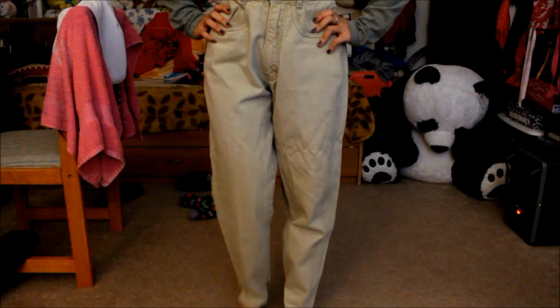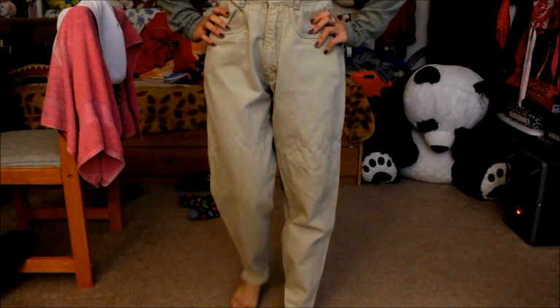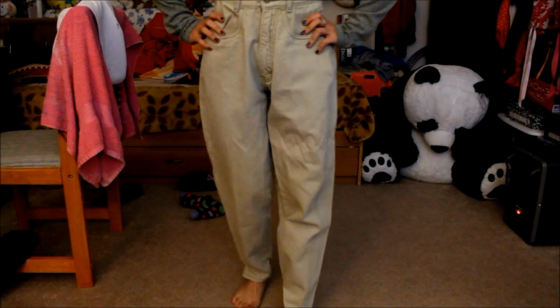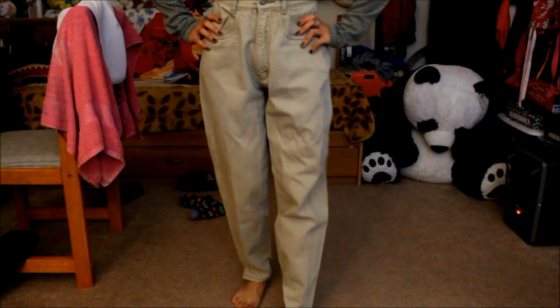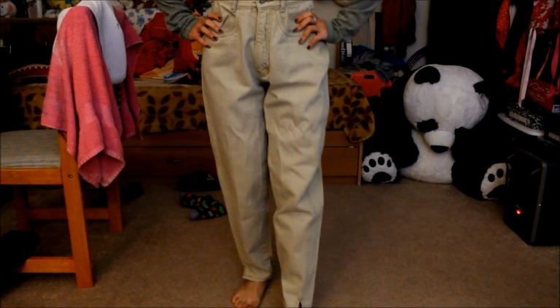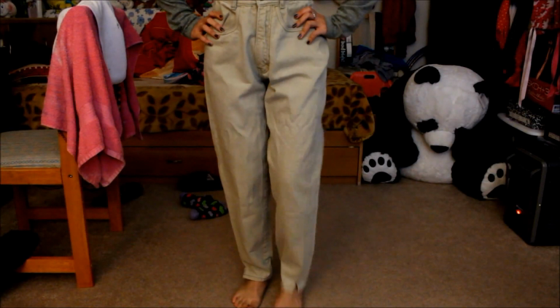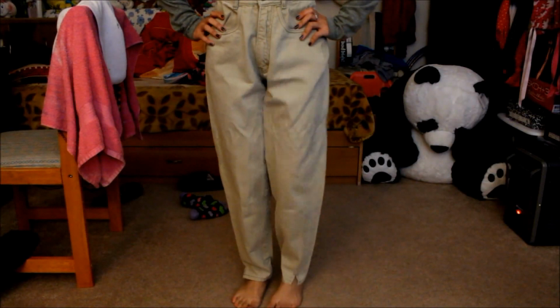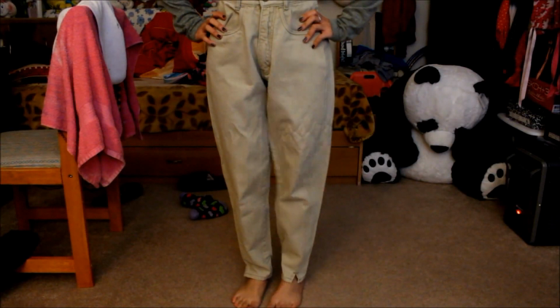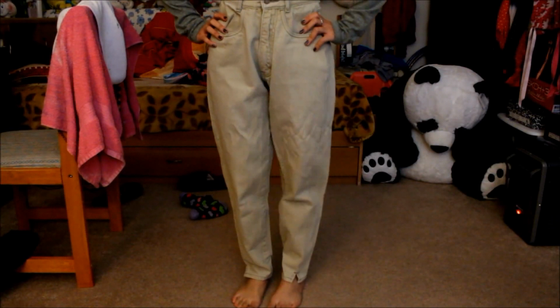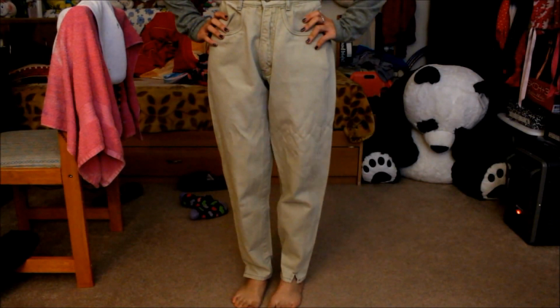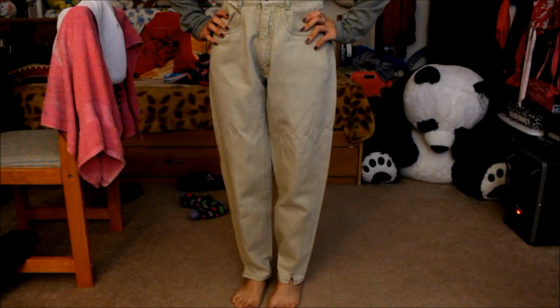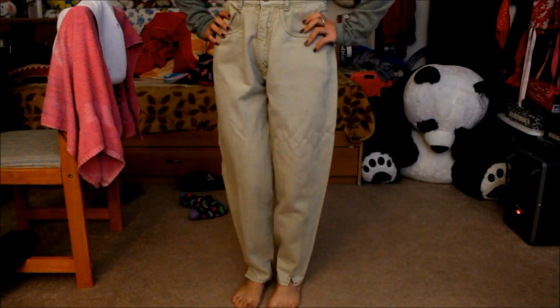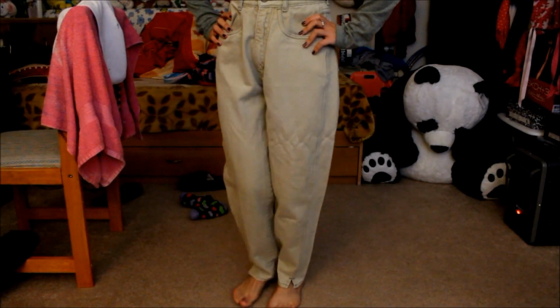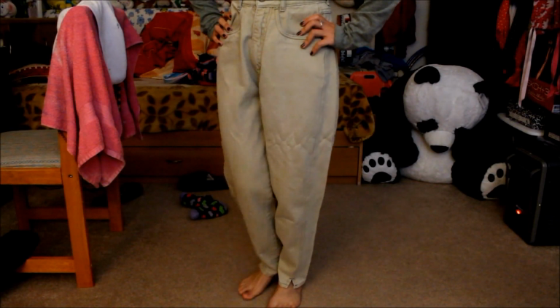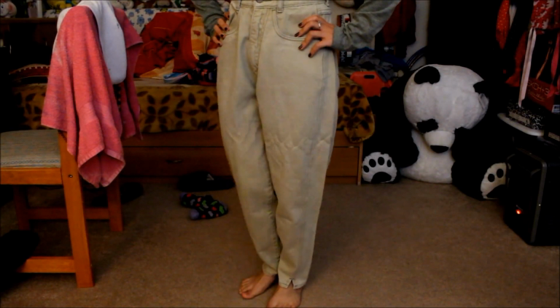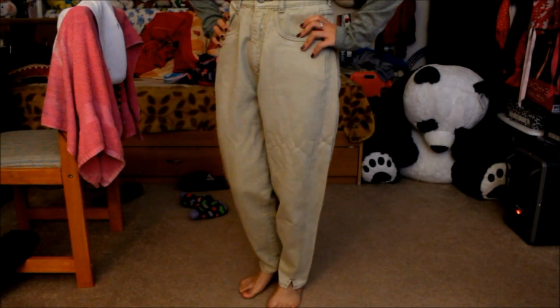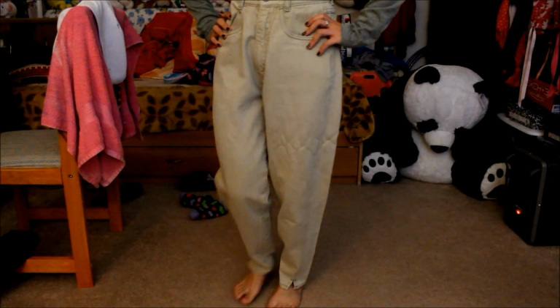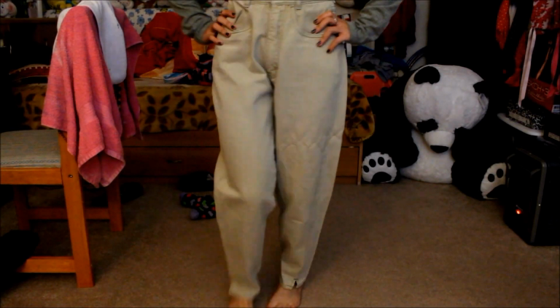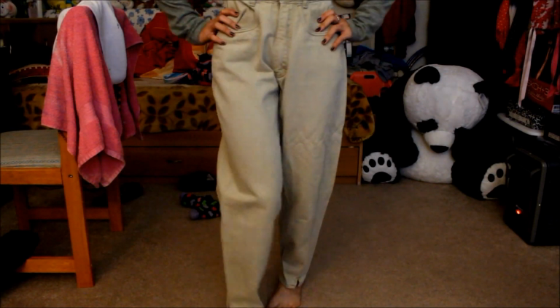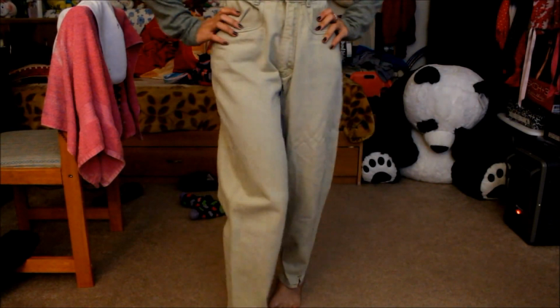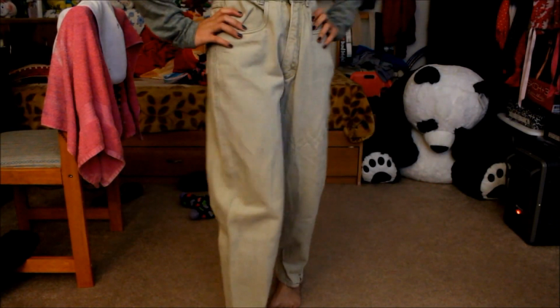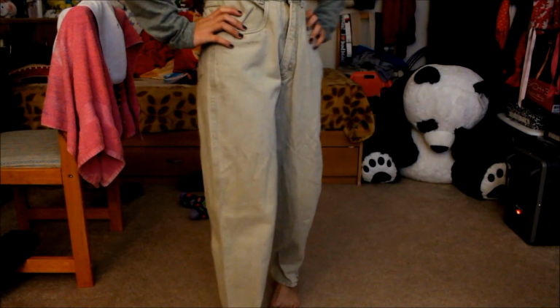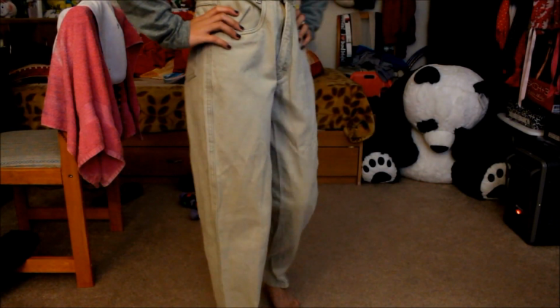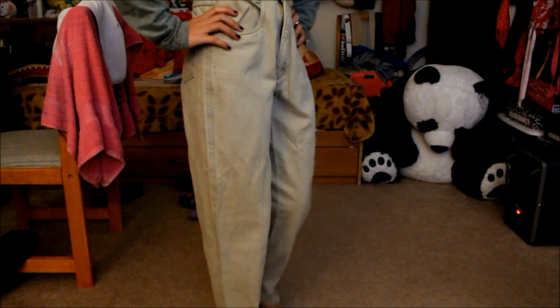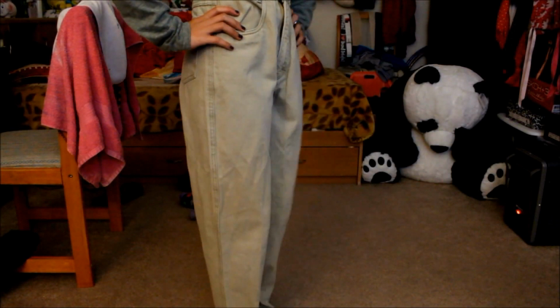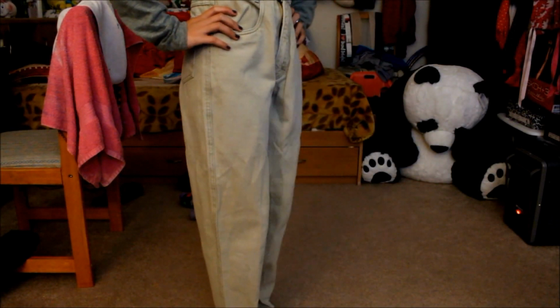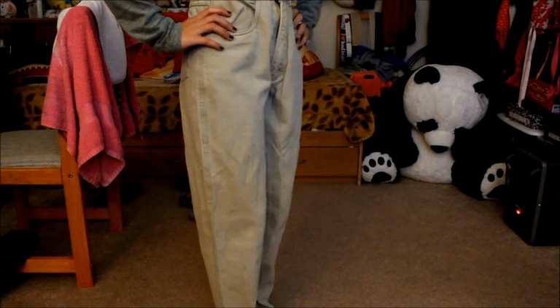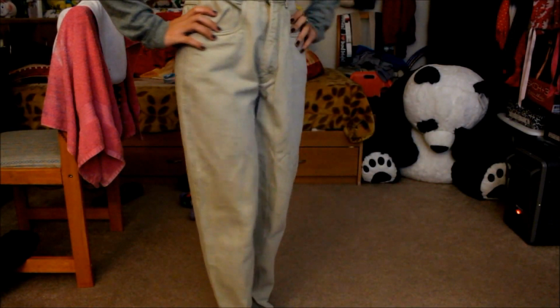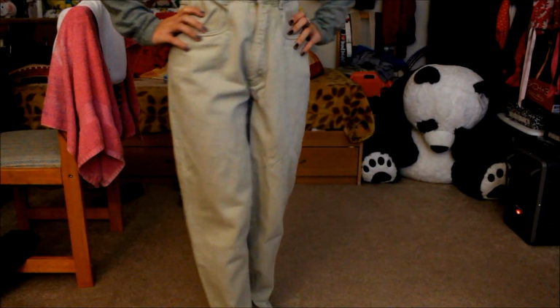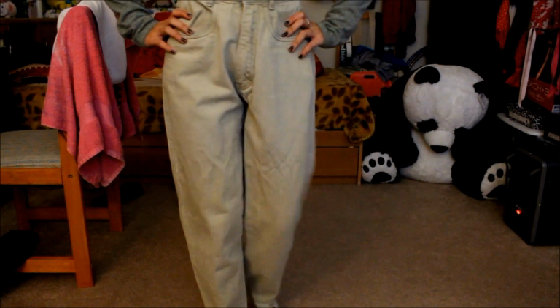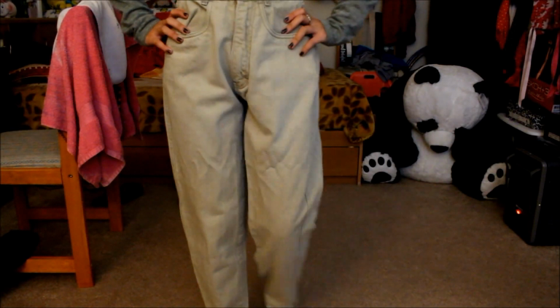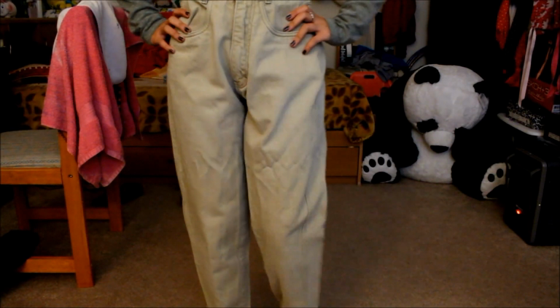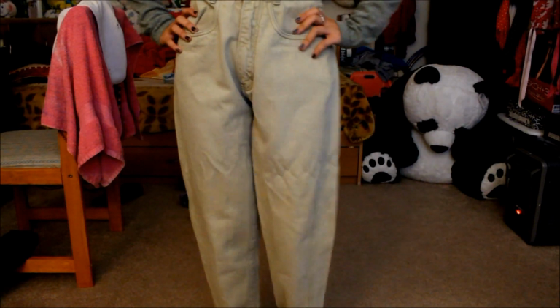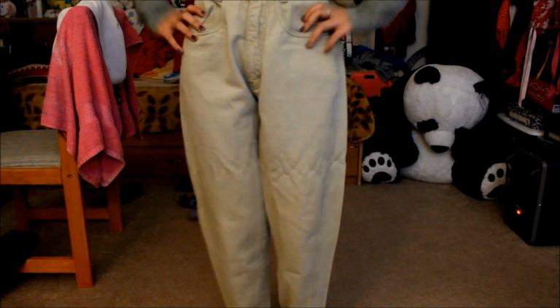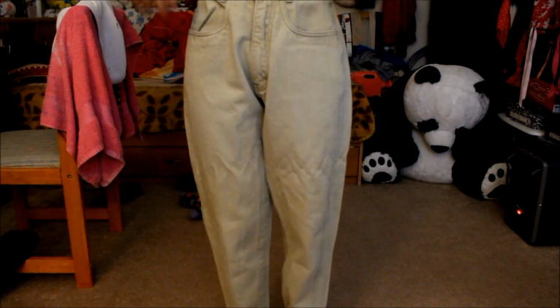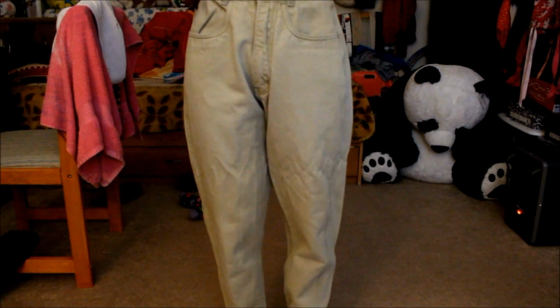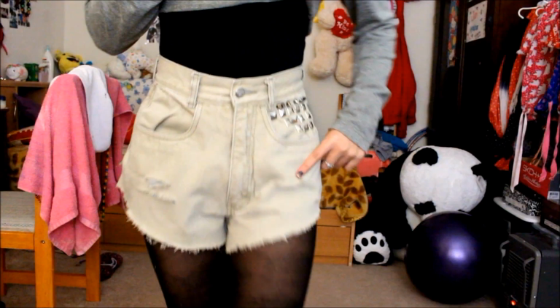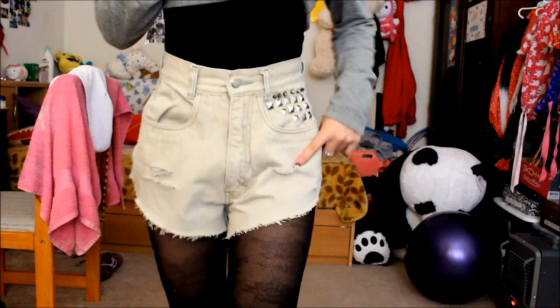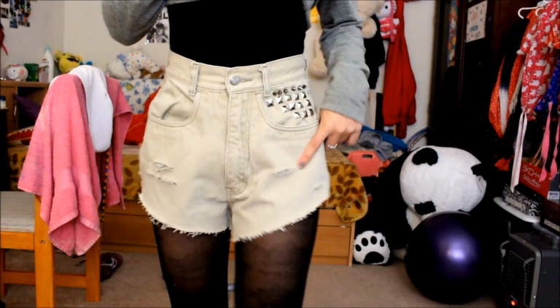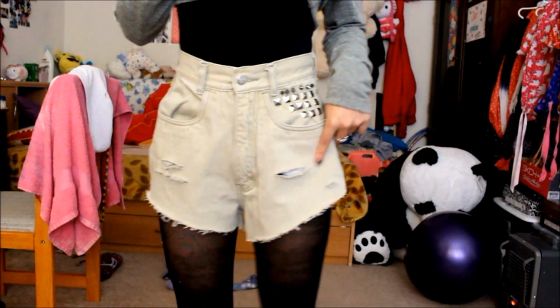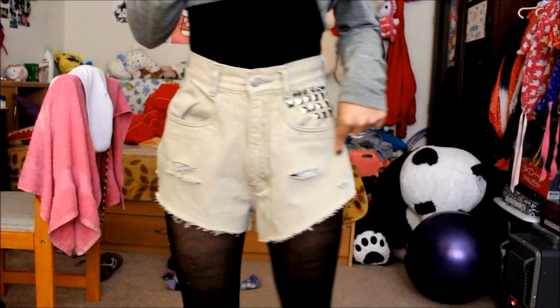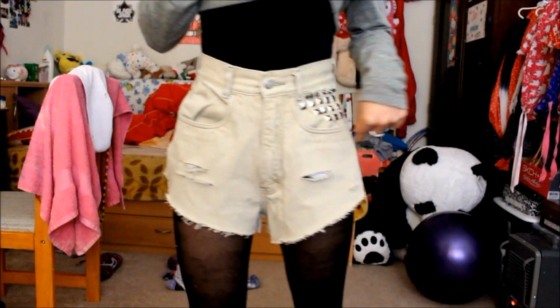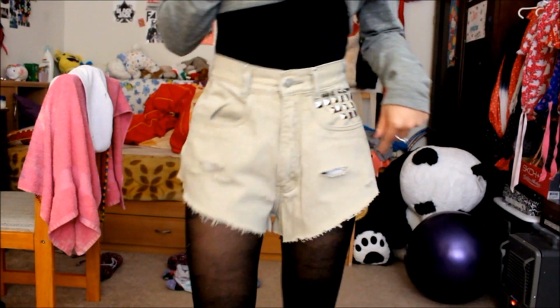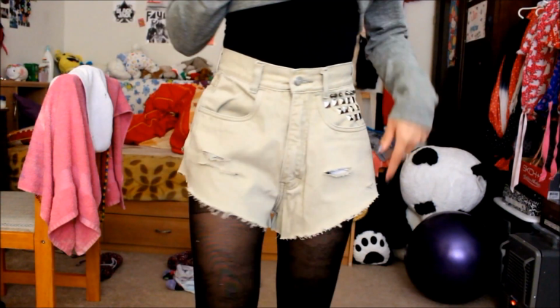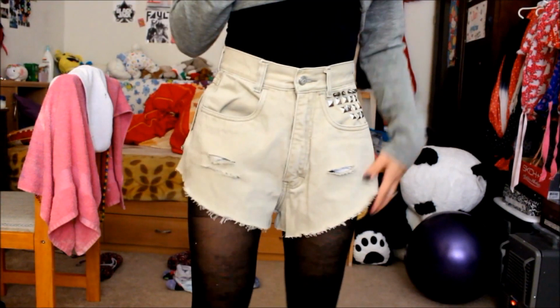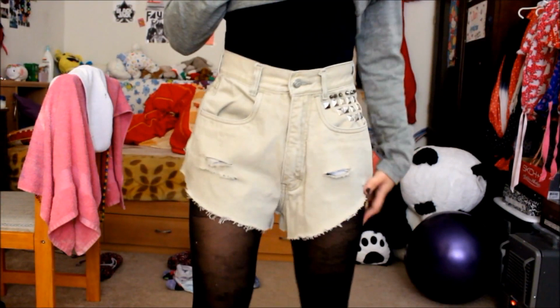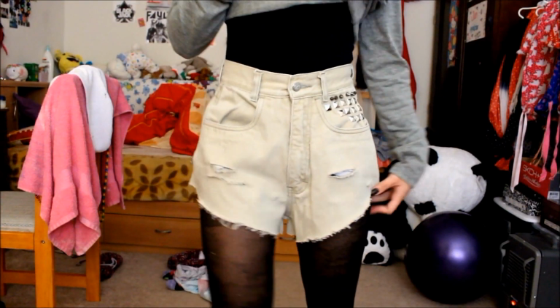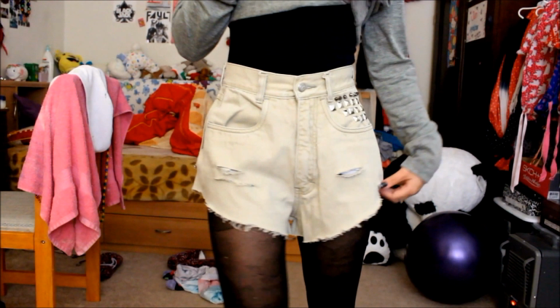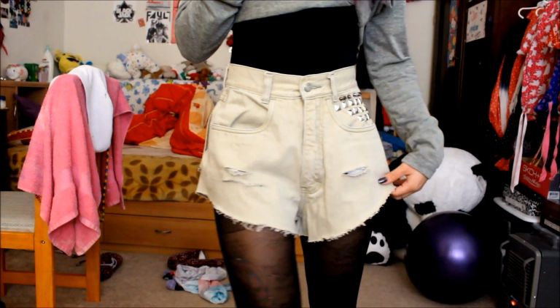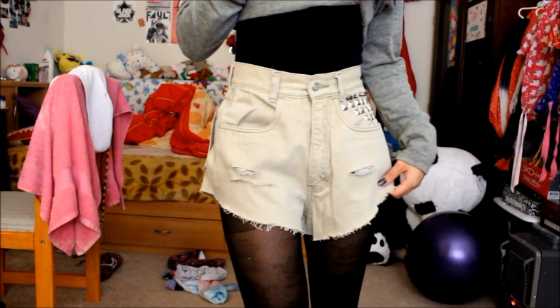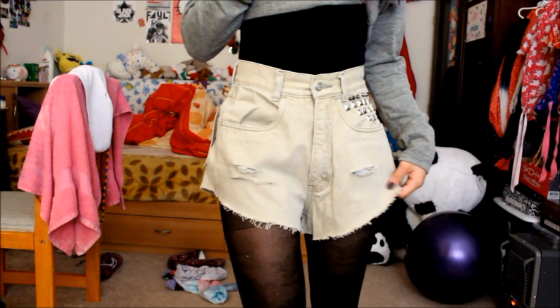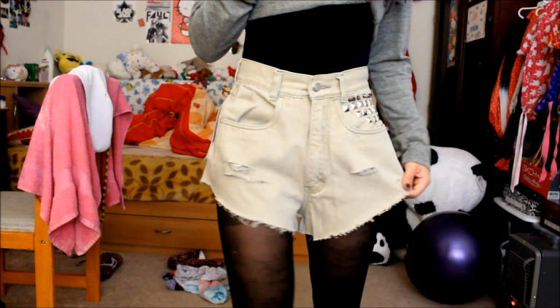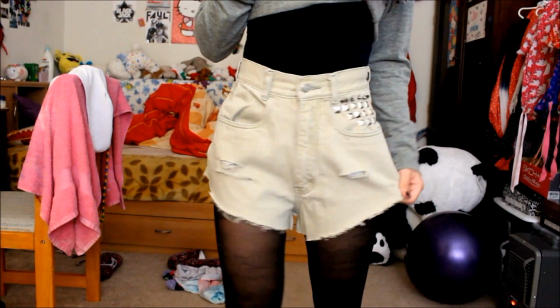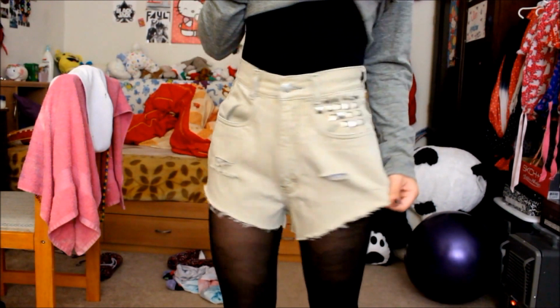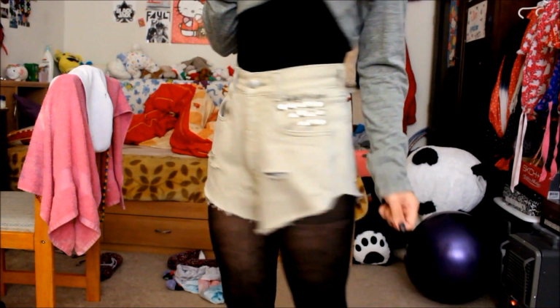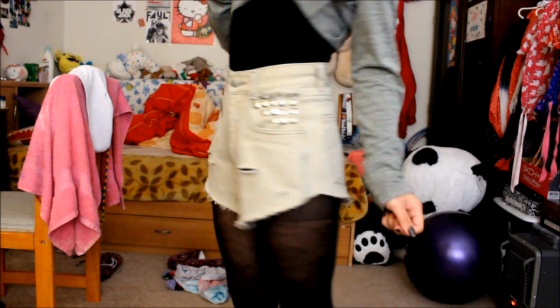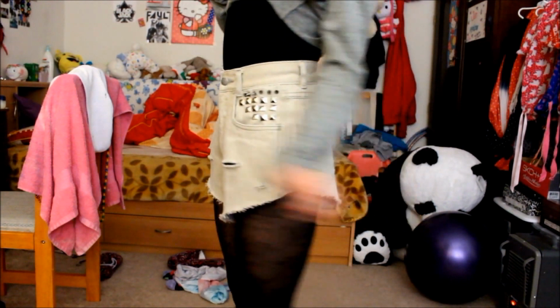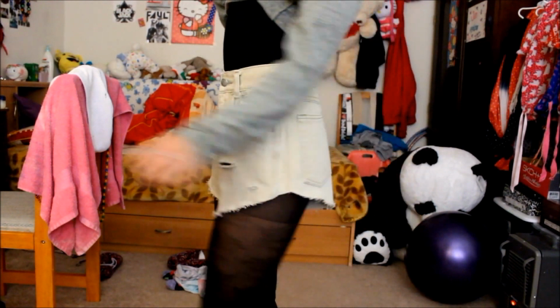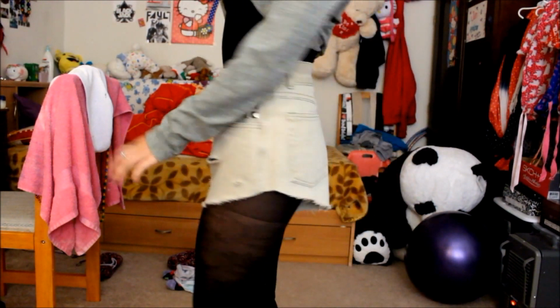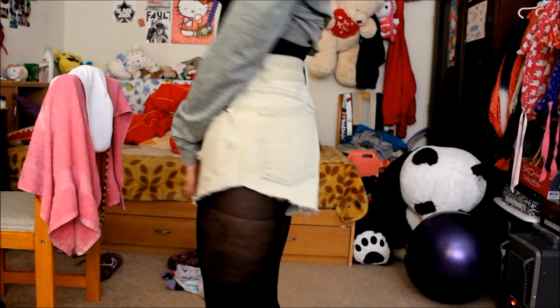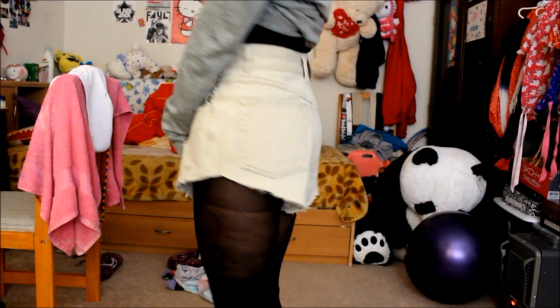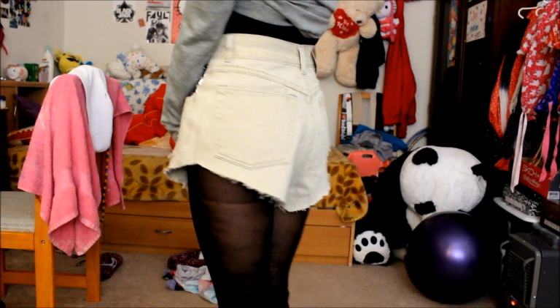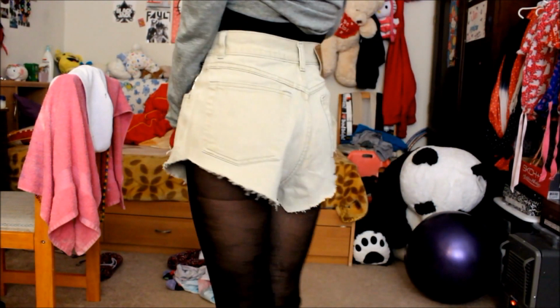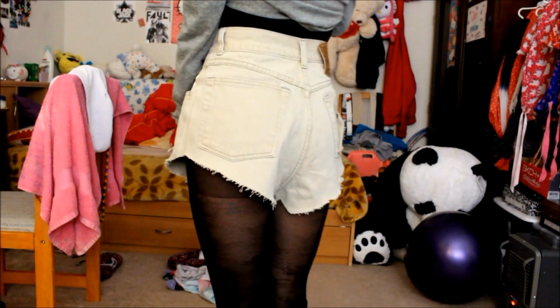Hey guys, today I'm going to show you how to transform these old high-waisted jeans that aren't even mine into these cute shorts.